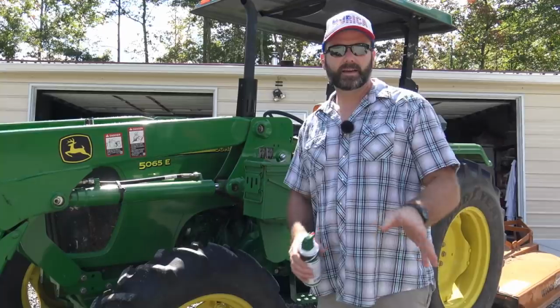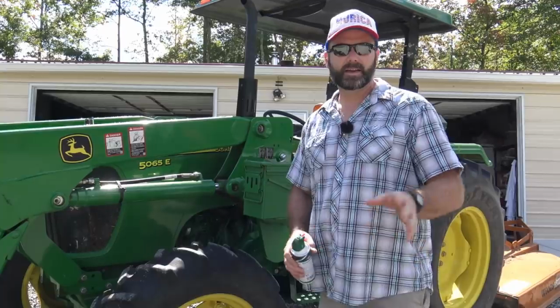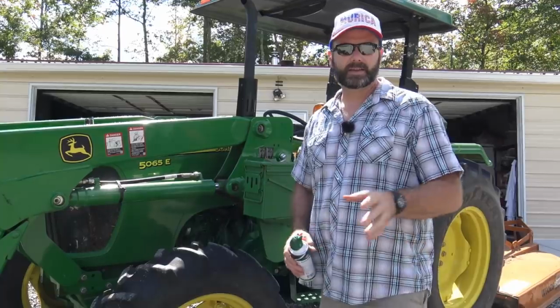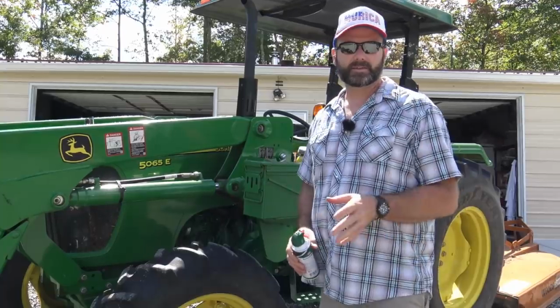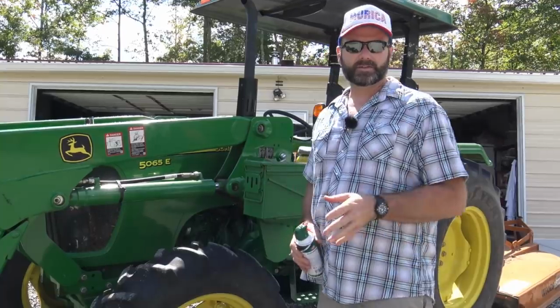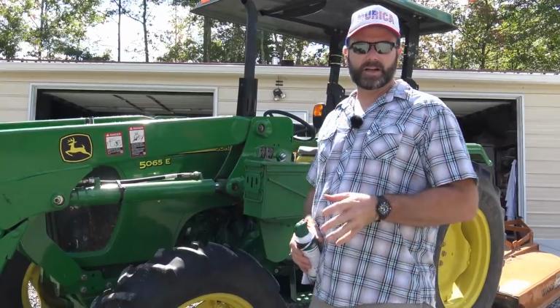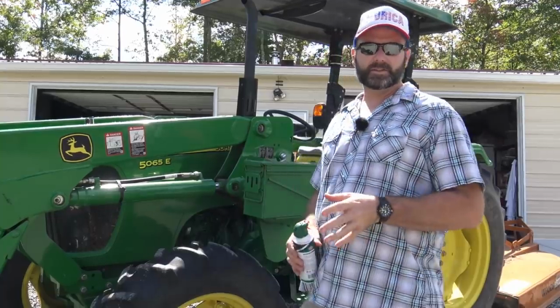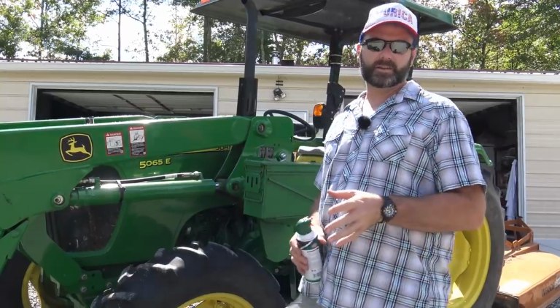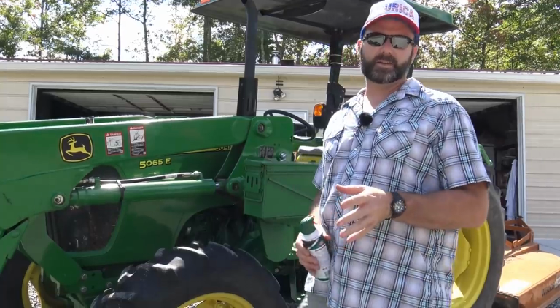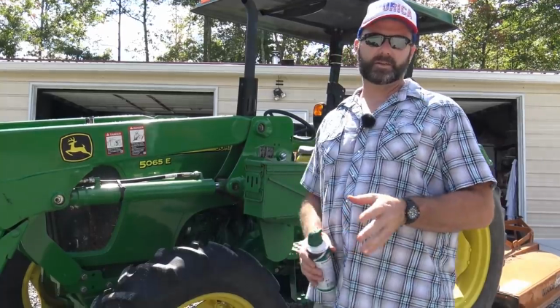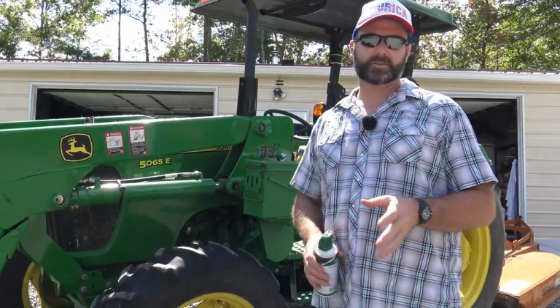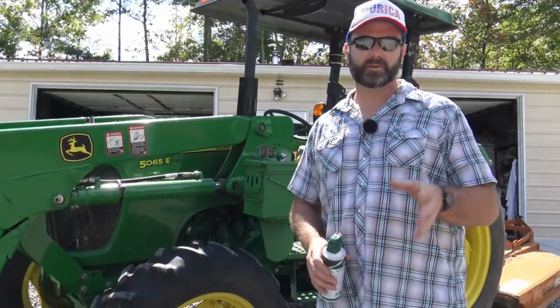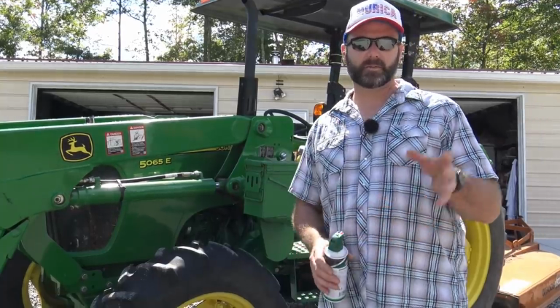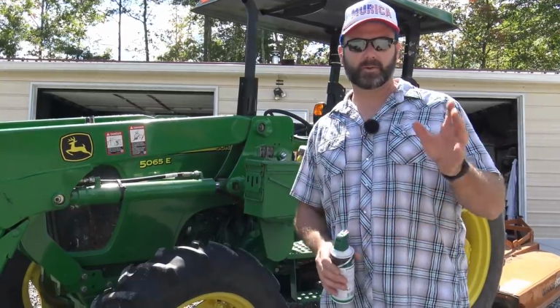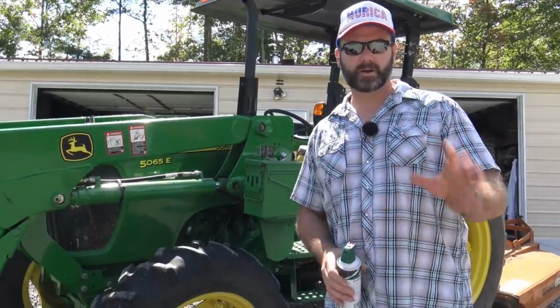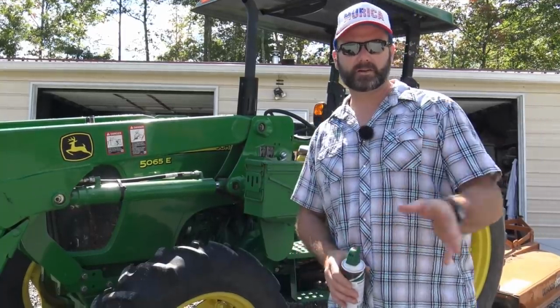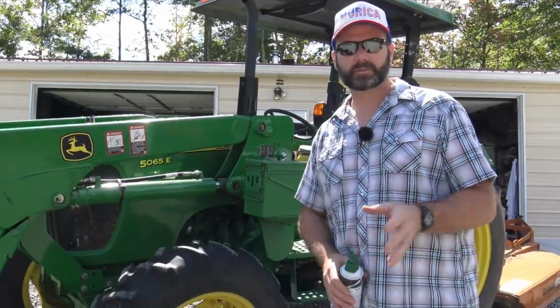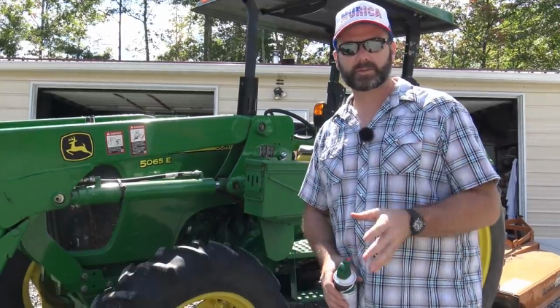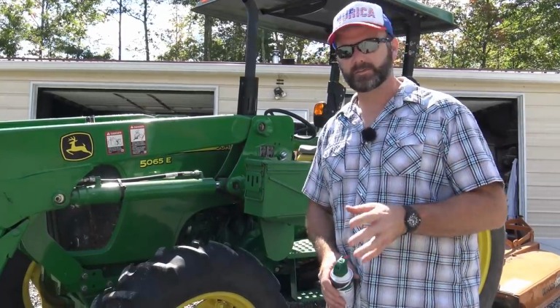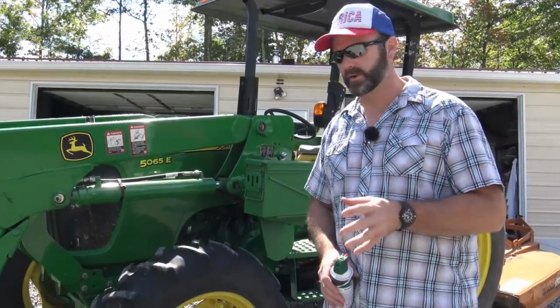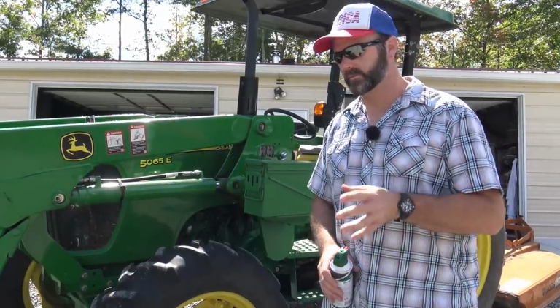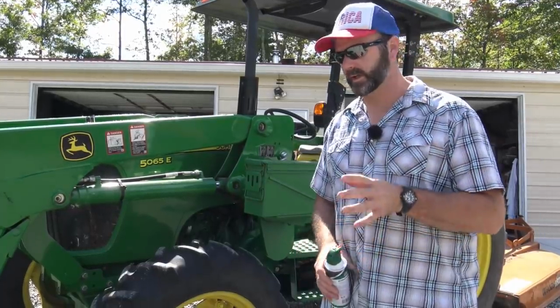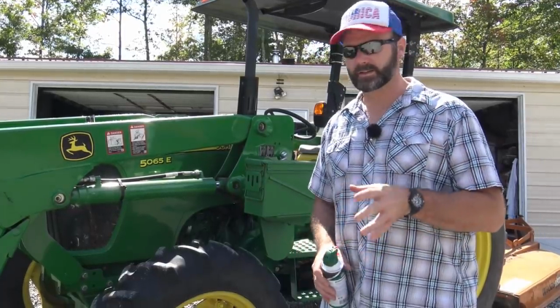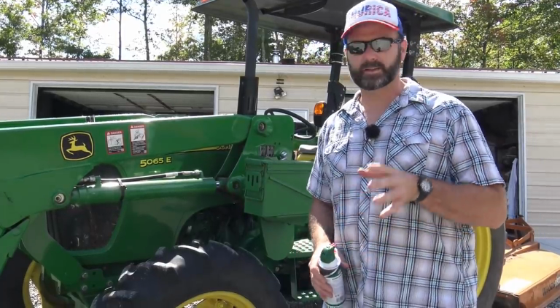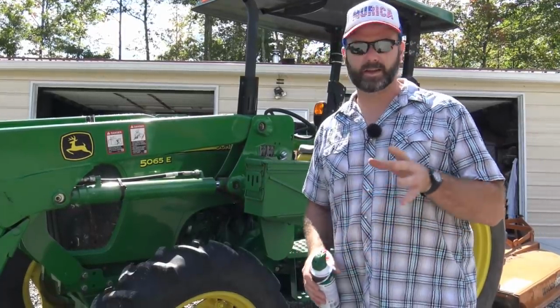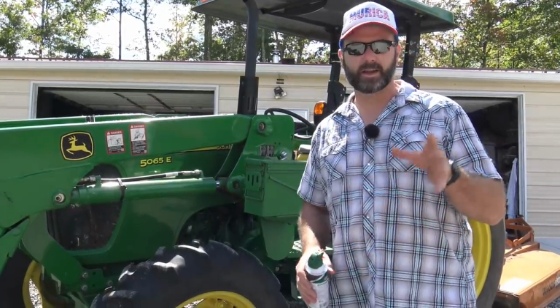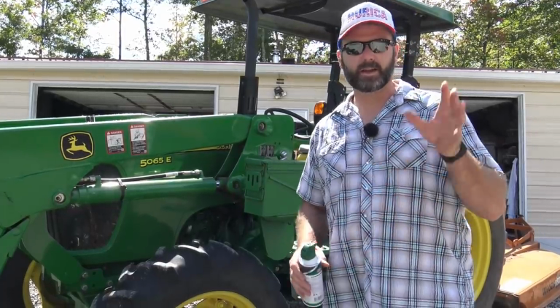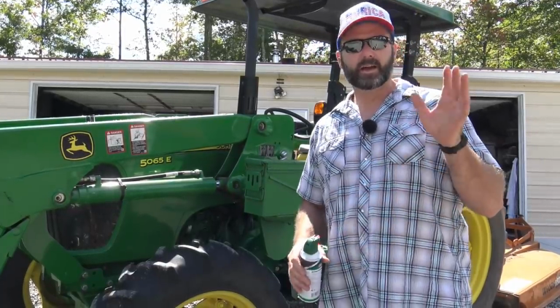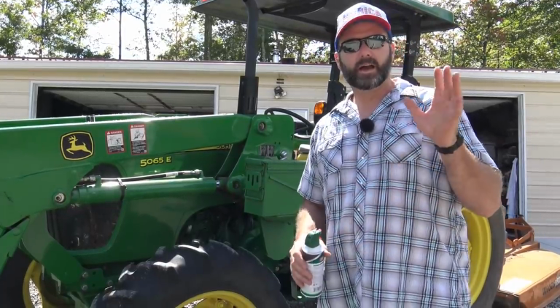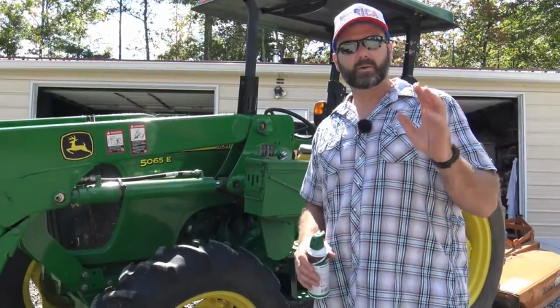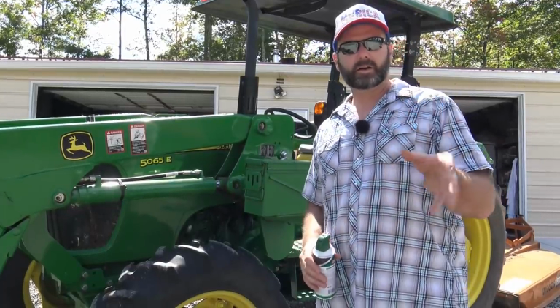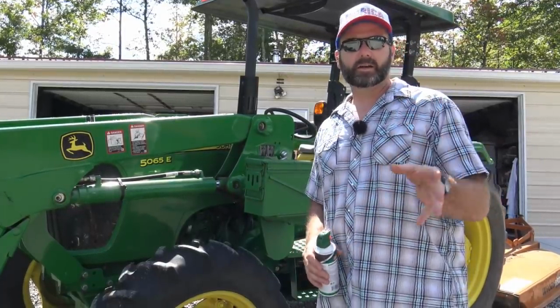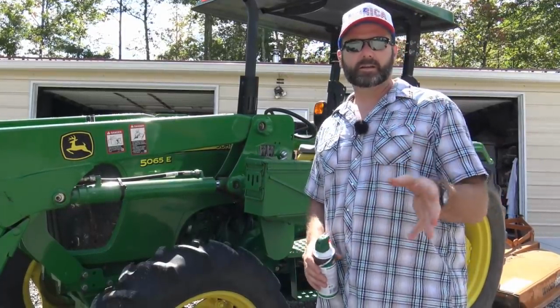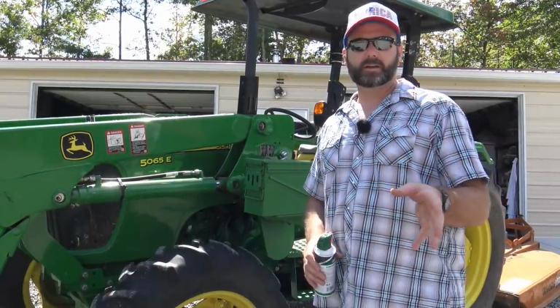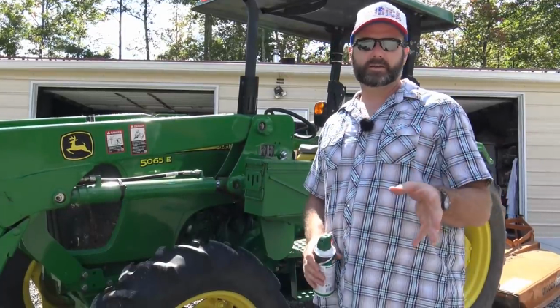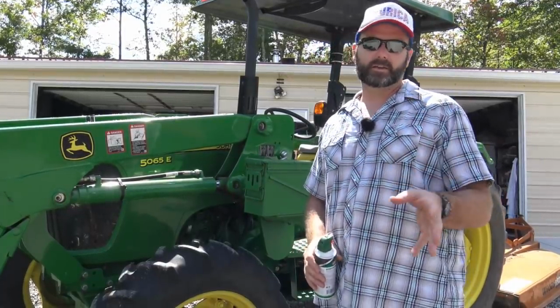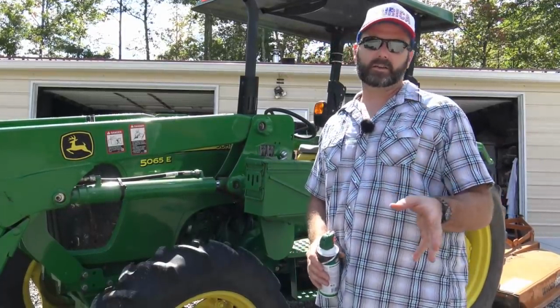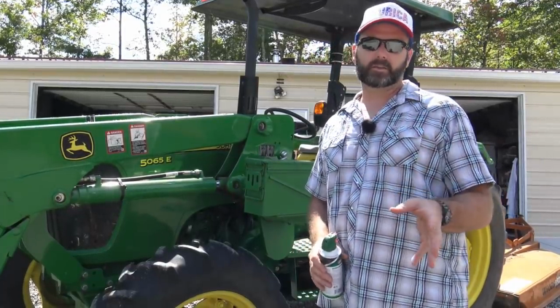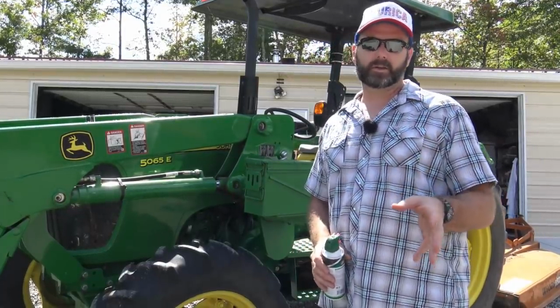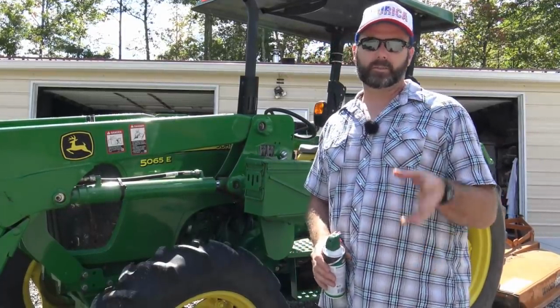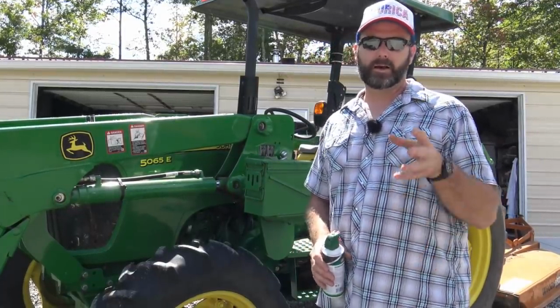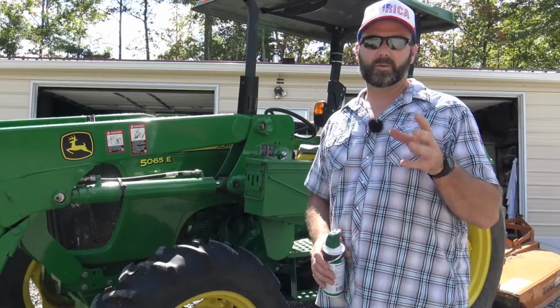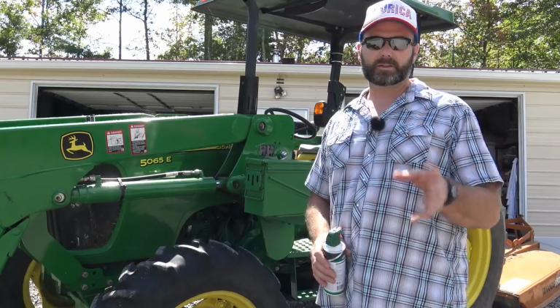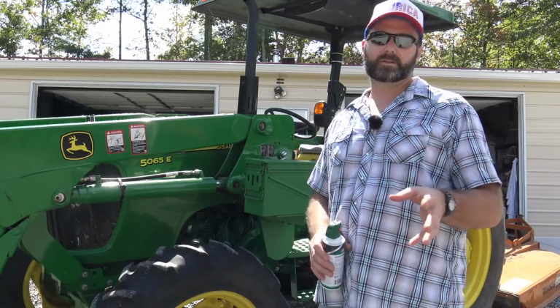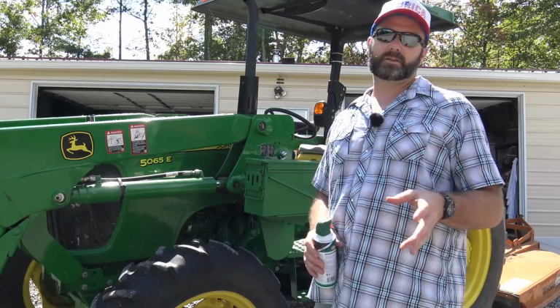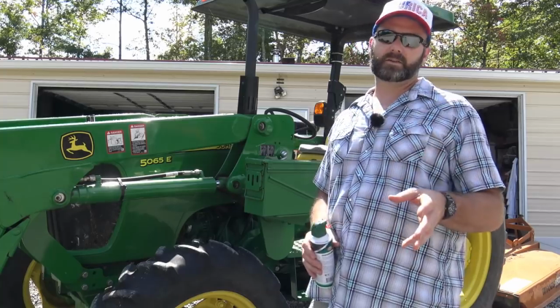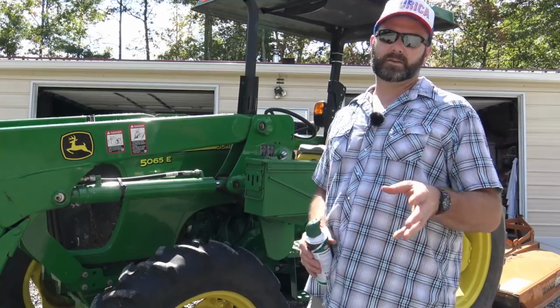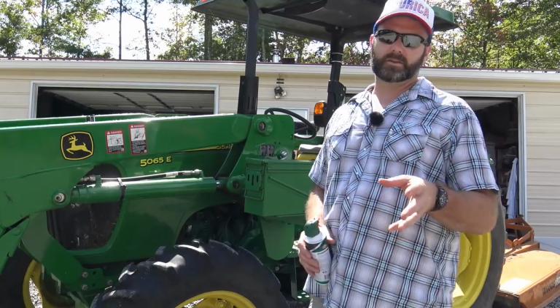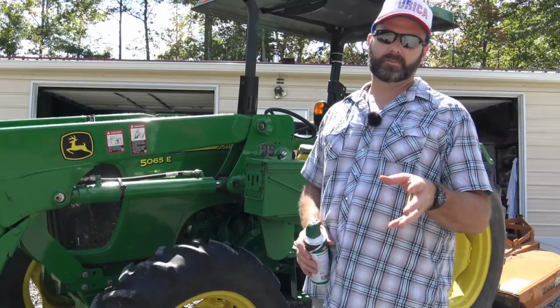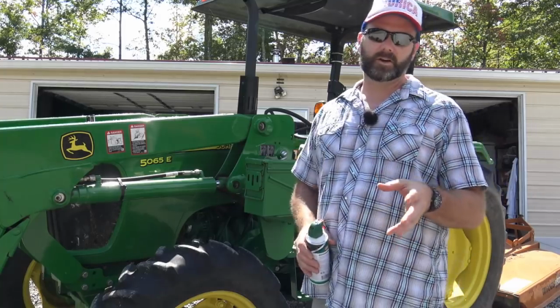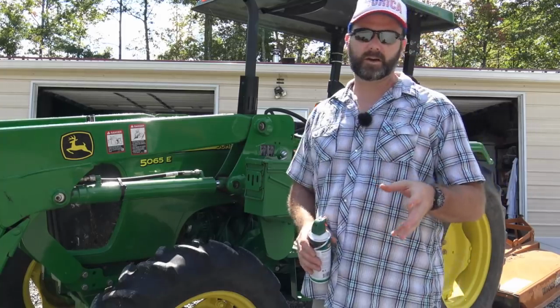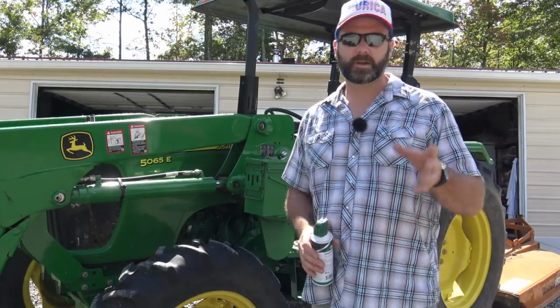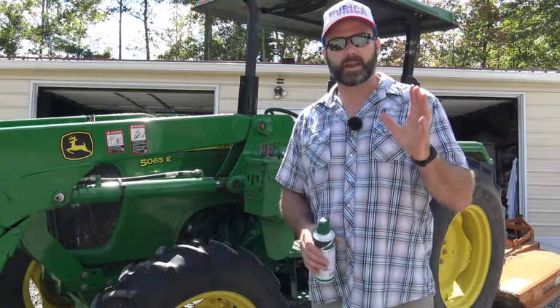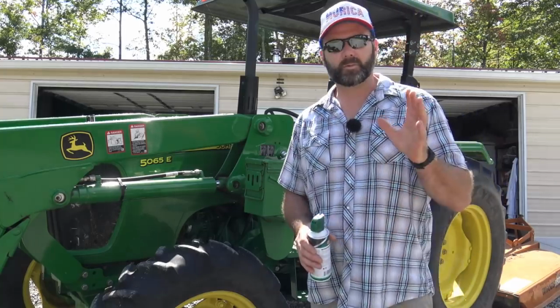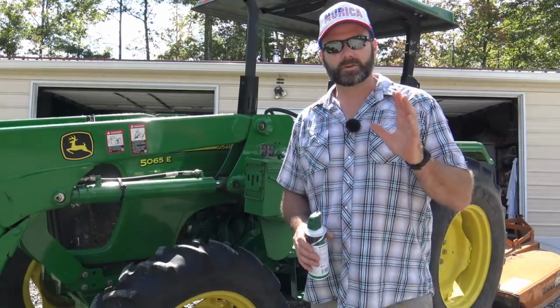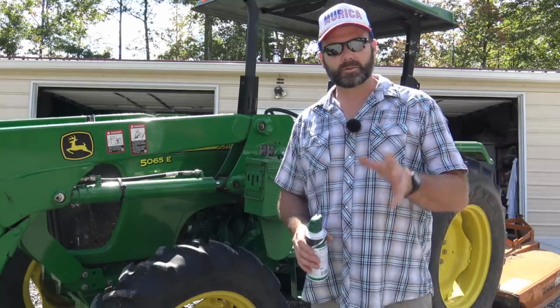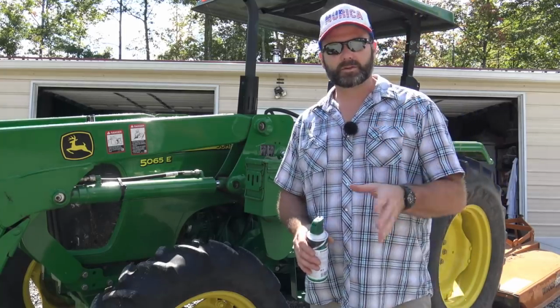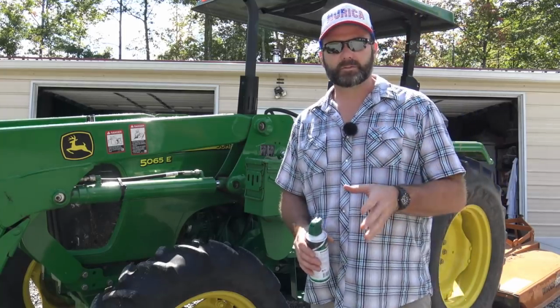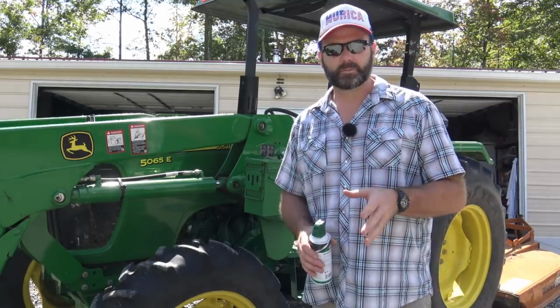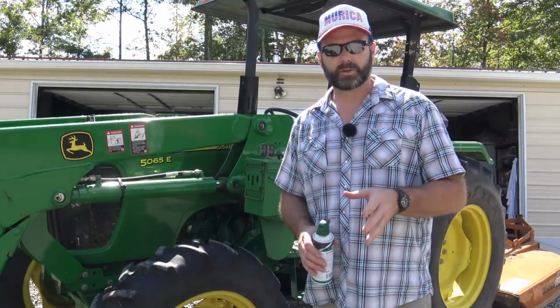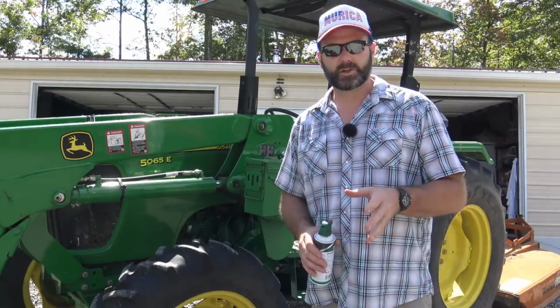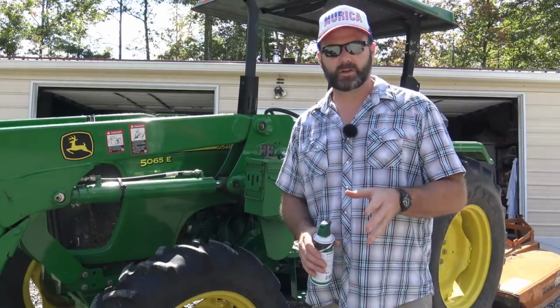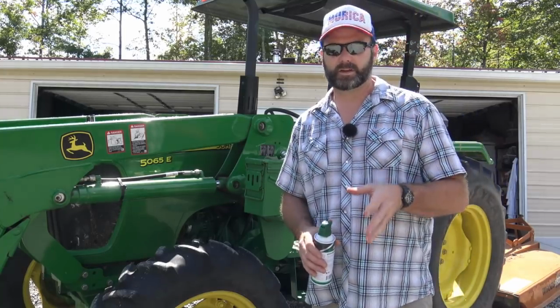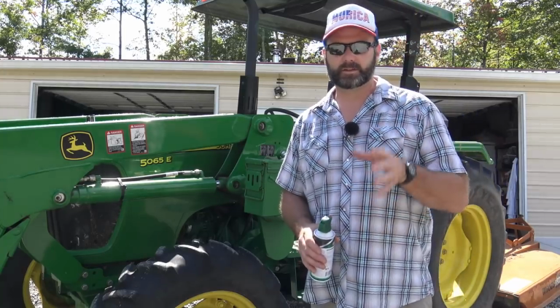Hey guys, it's Josh Stoney, Ridge Farmer. Welcome to the farm vlog today. I wanted to talk to you a little bit about what's going on on the farm — we're doing some bush hogging.